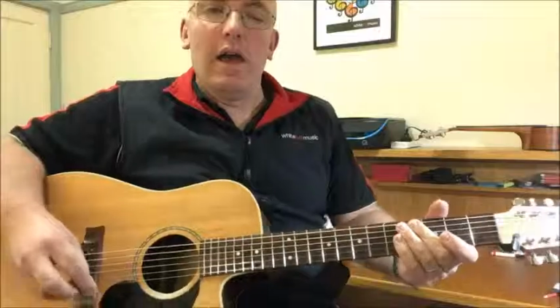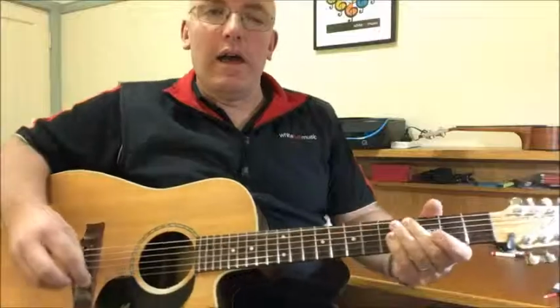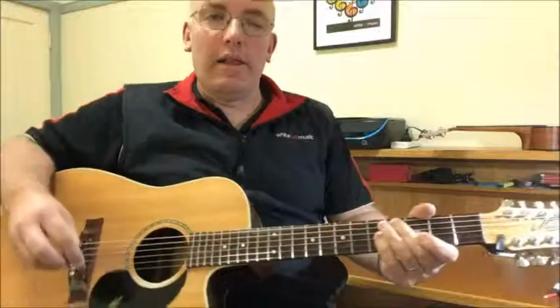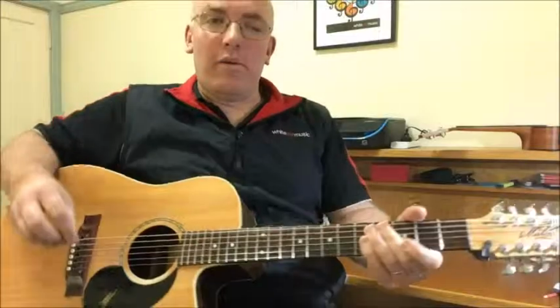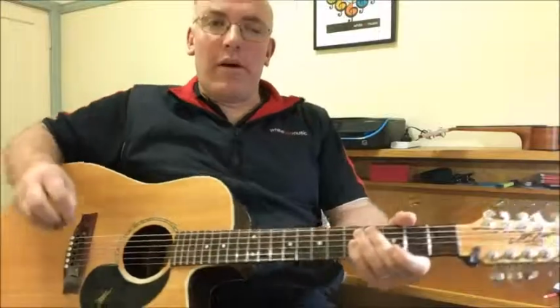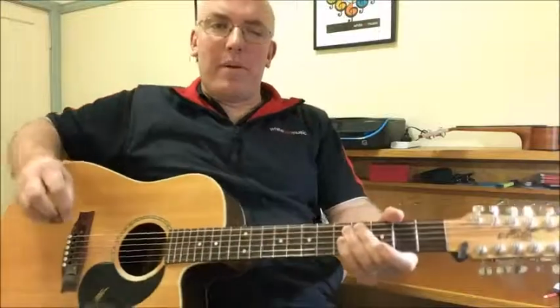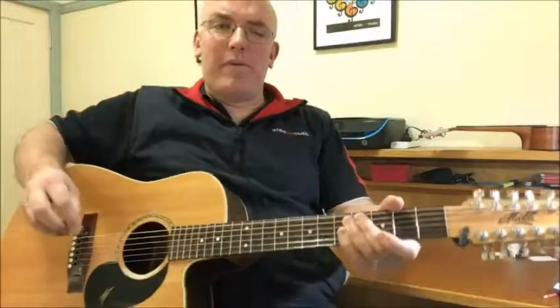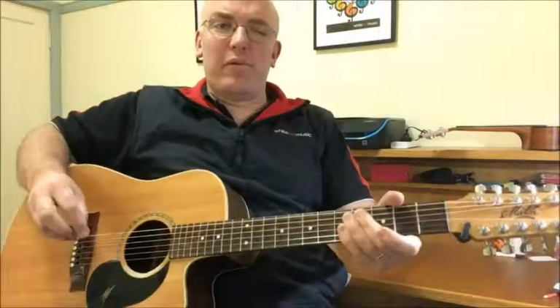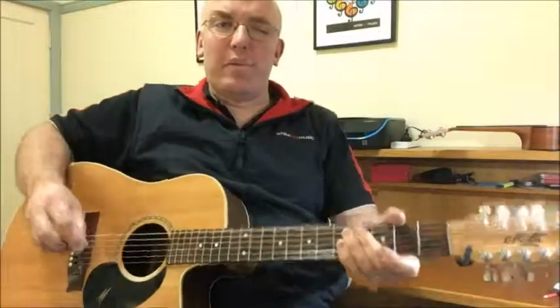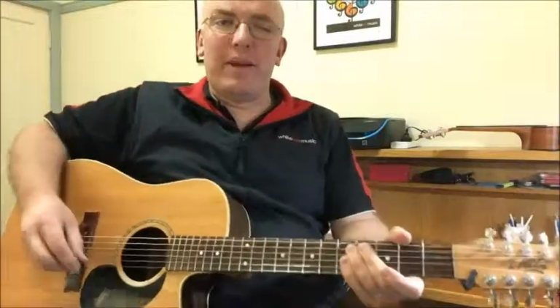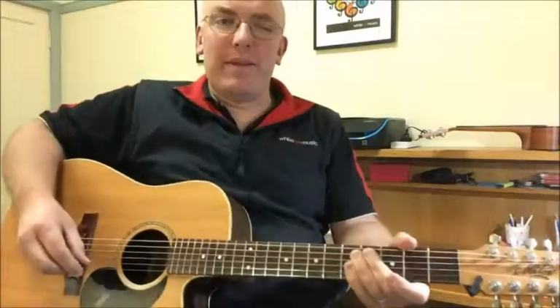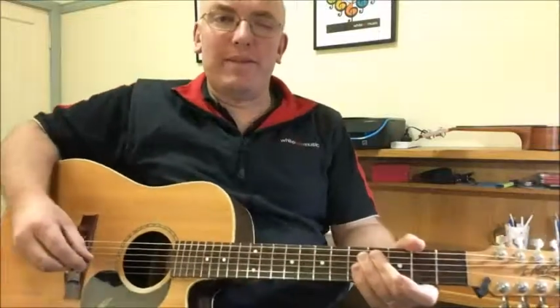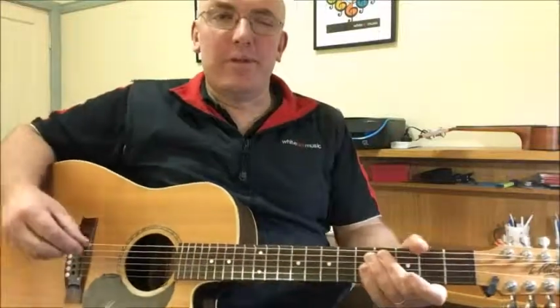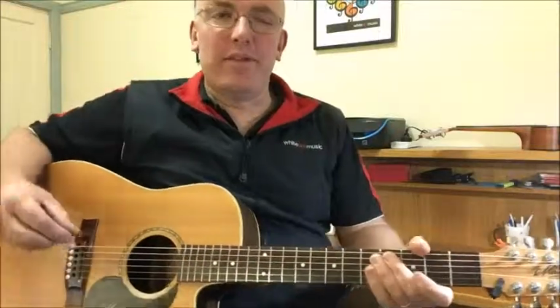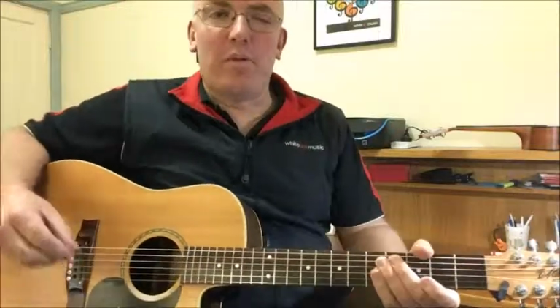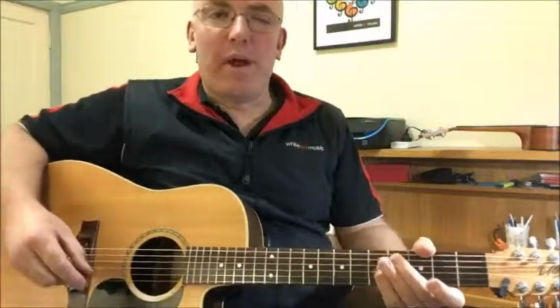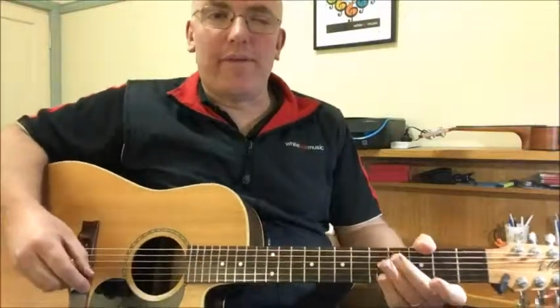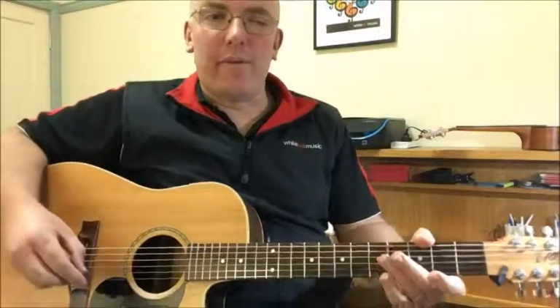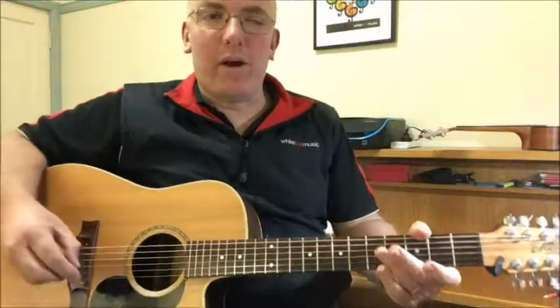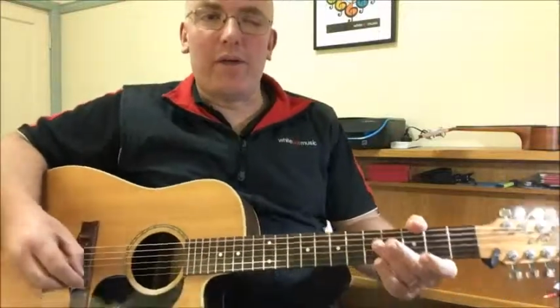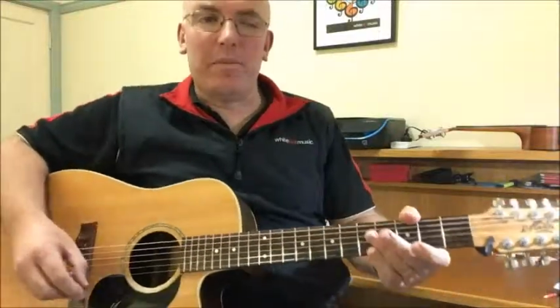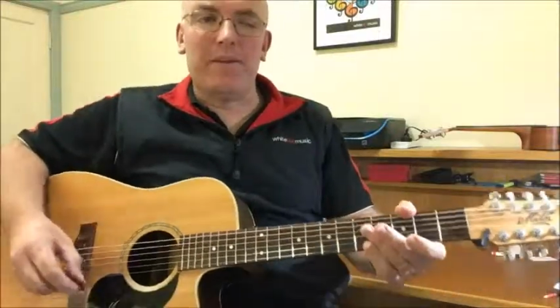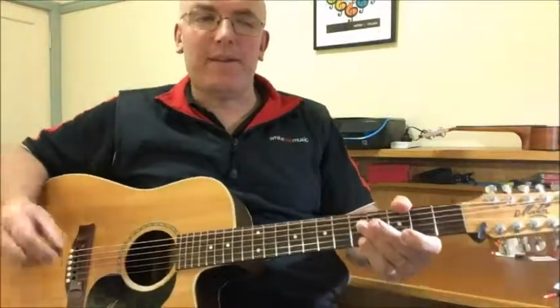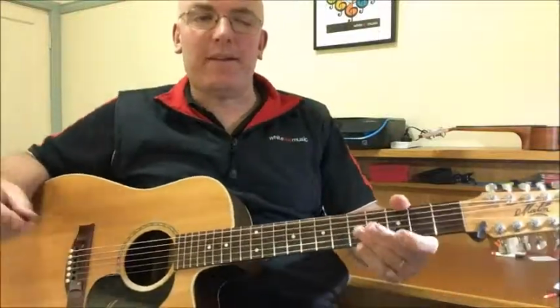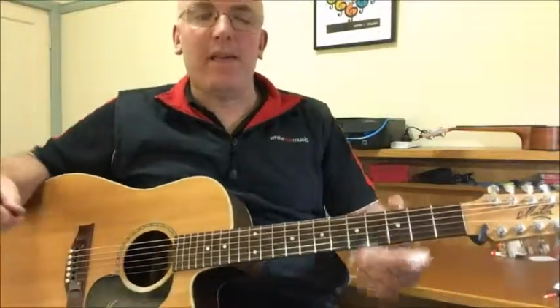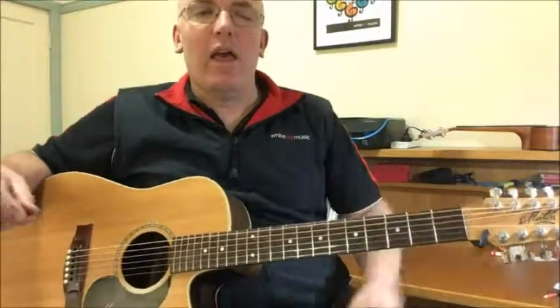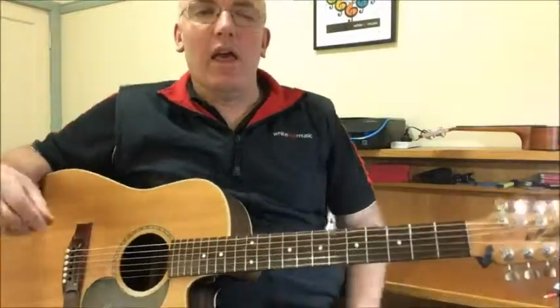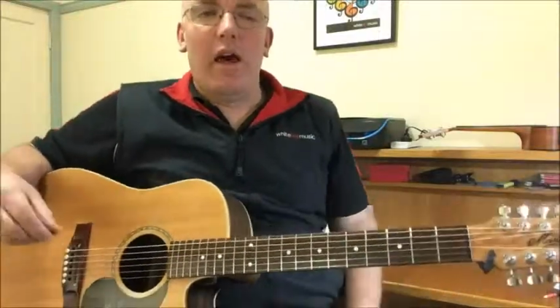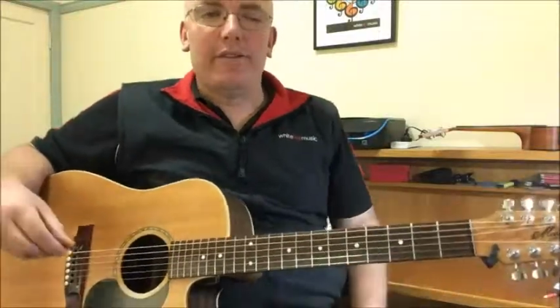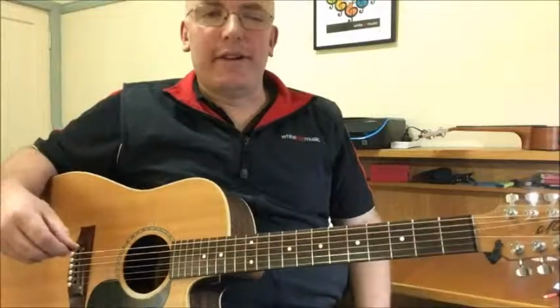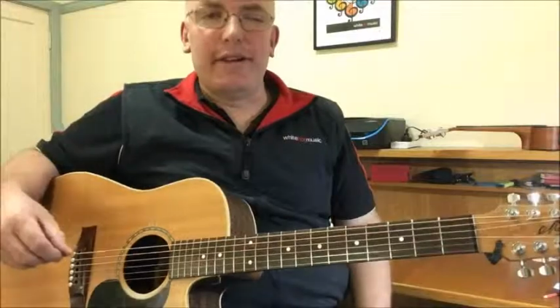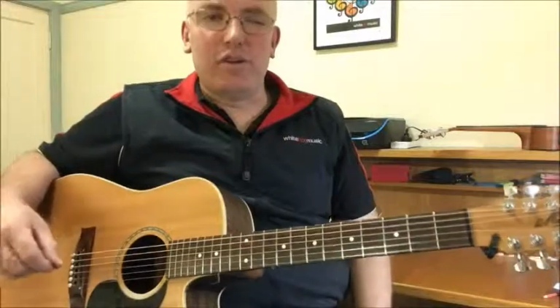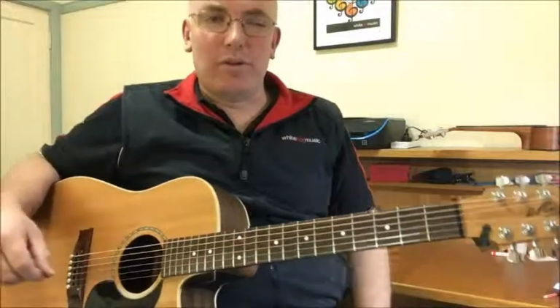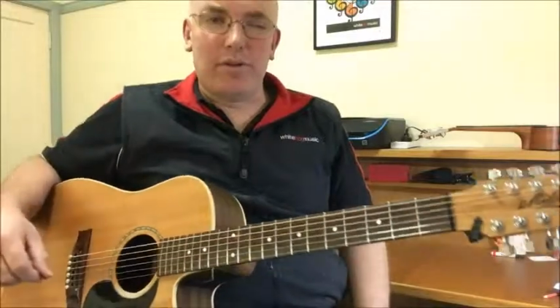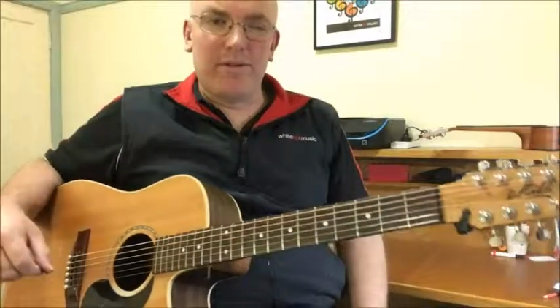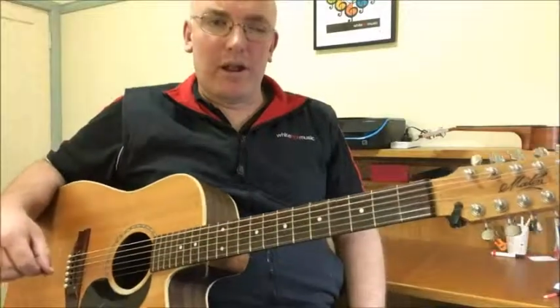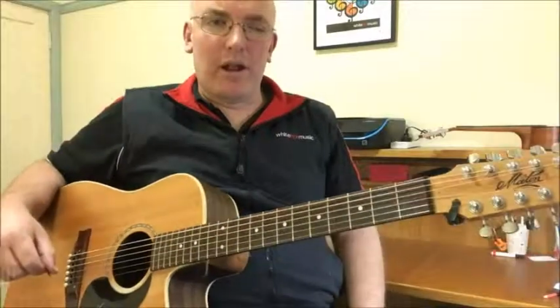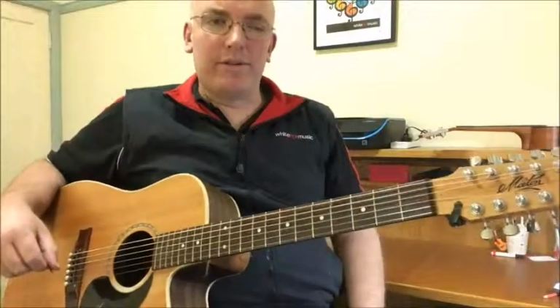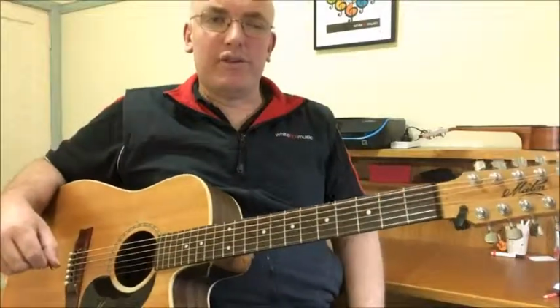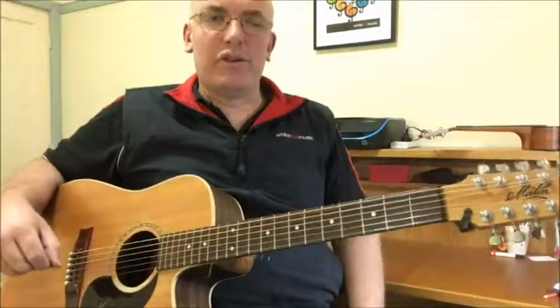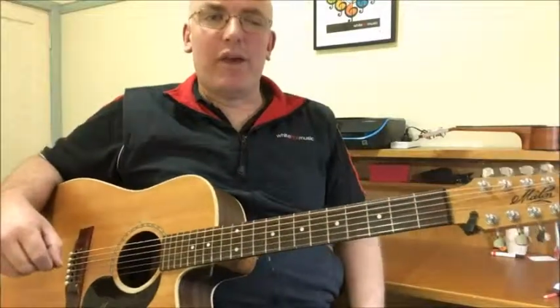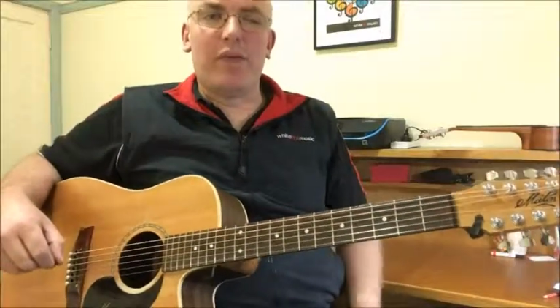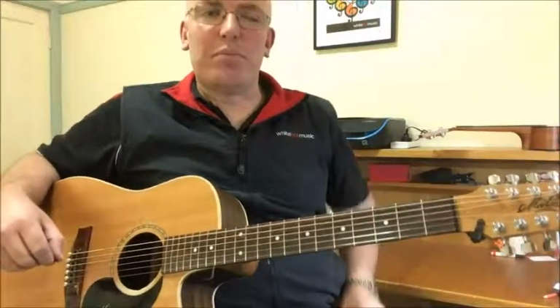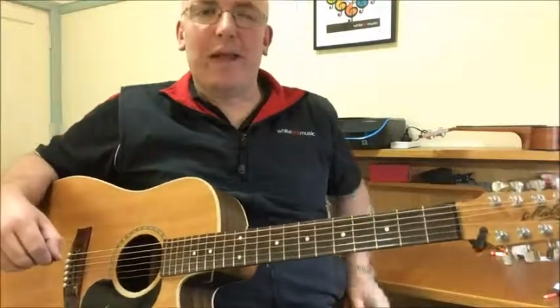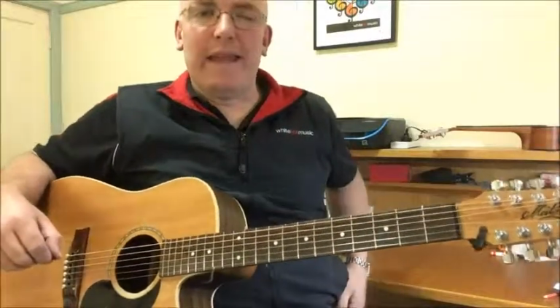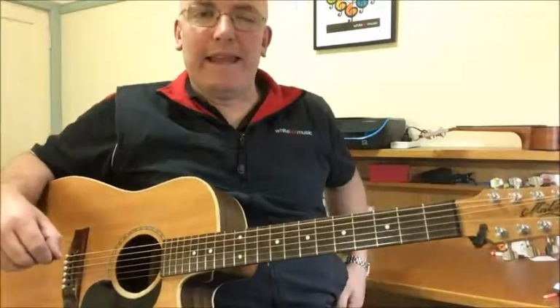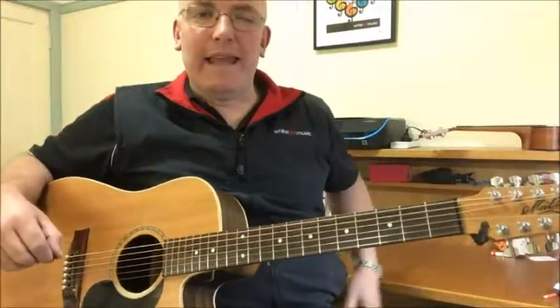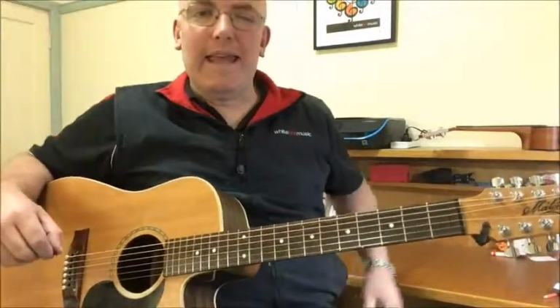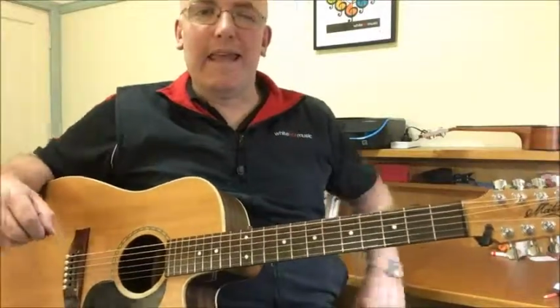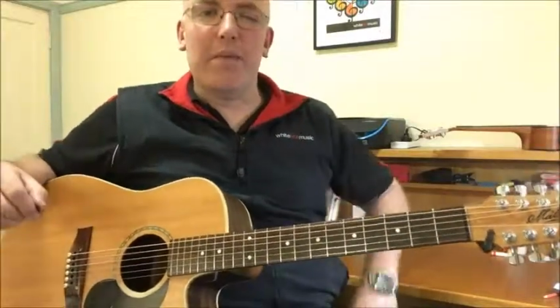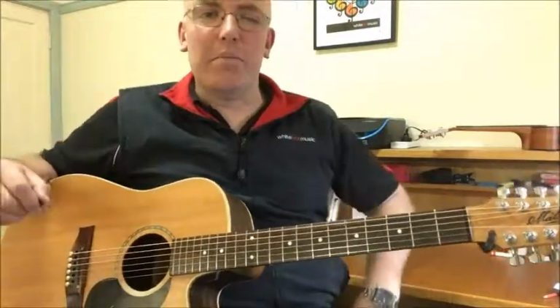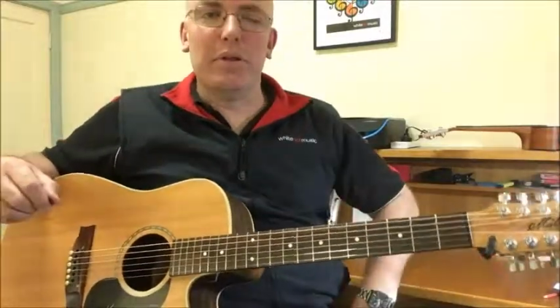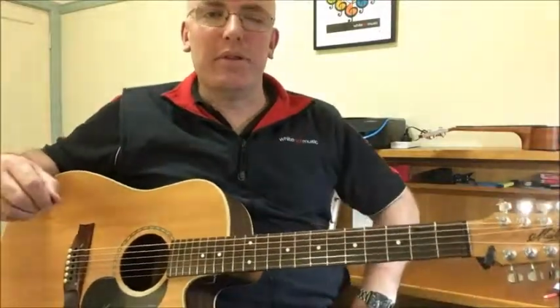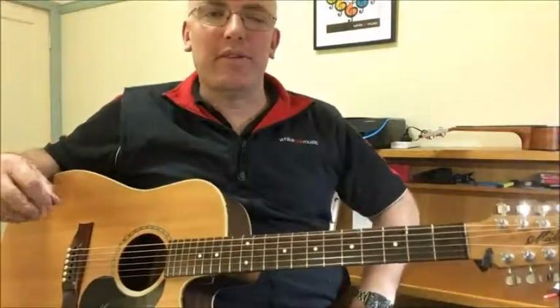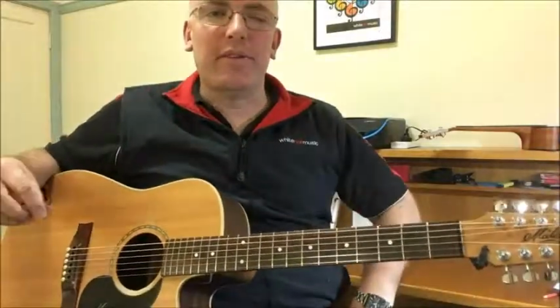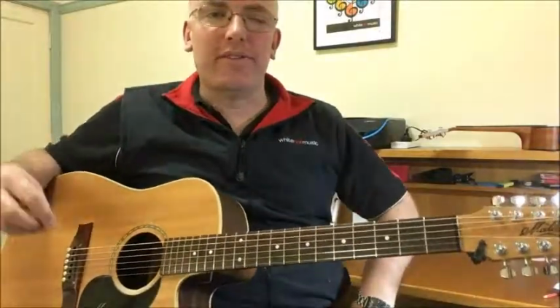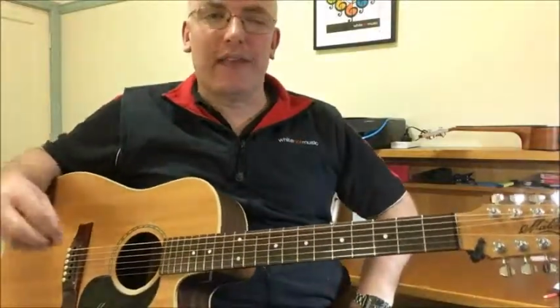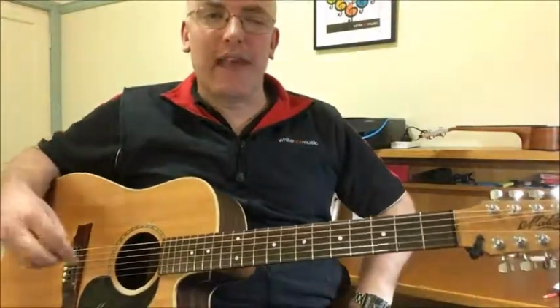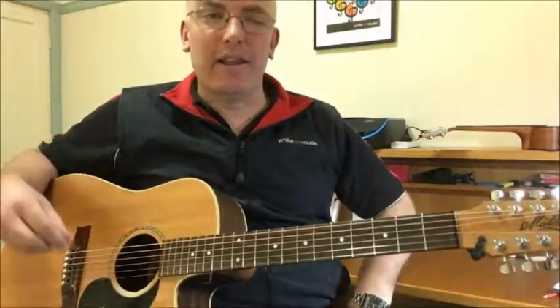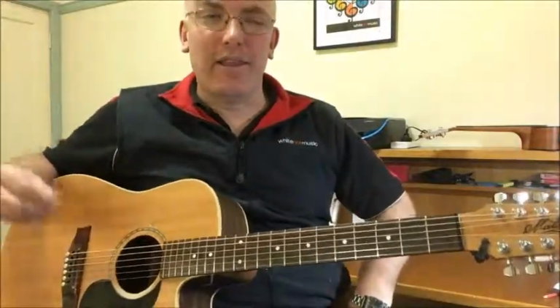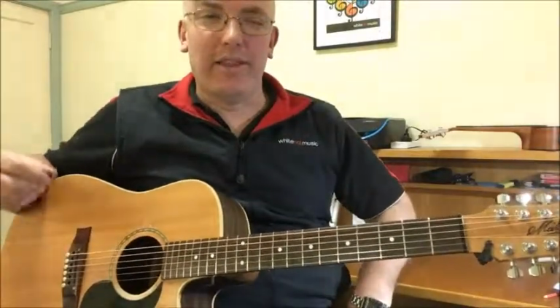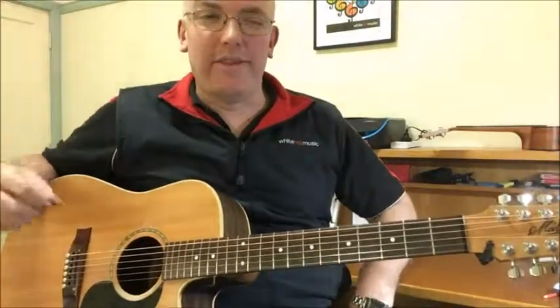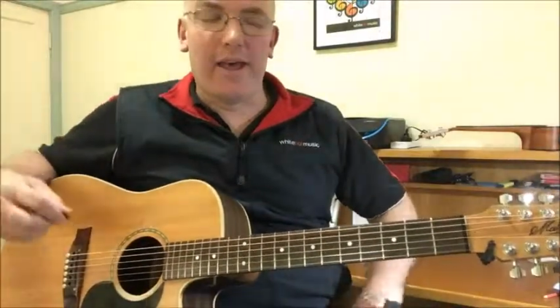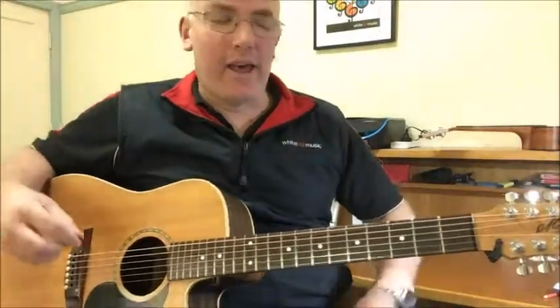Hello and welcome everyone. My name is Lewis White from White Hot Music. On today's short little video I'd like to show you how to play an E blues scale on the guitar.